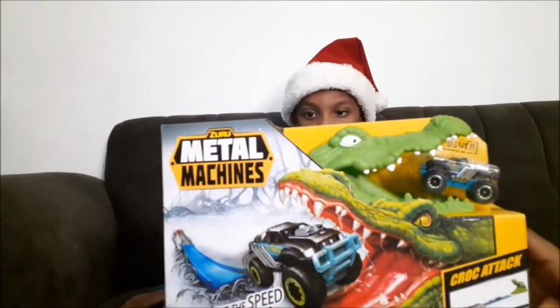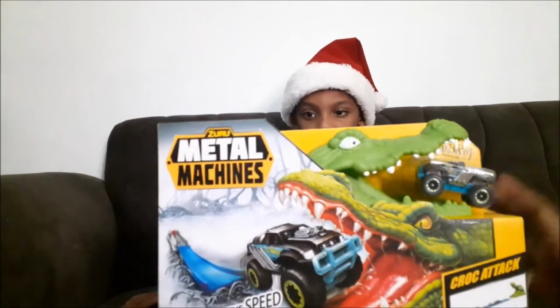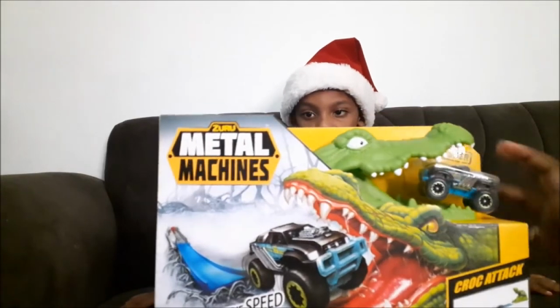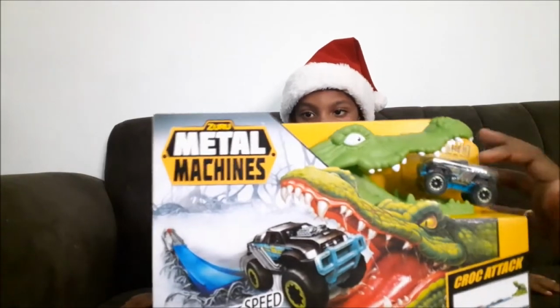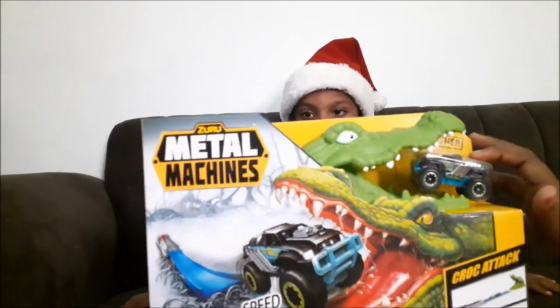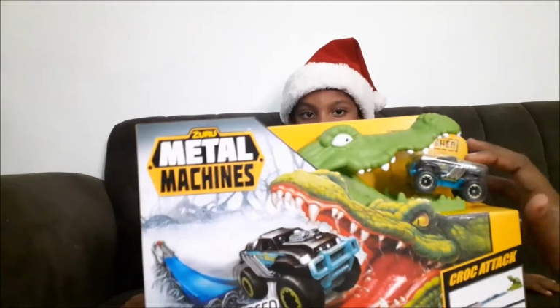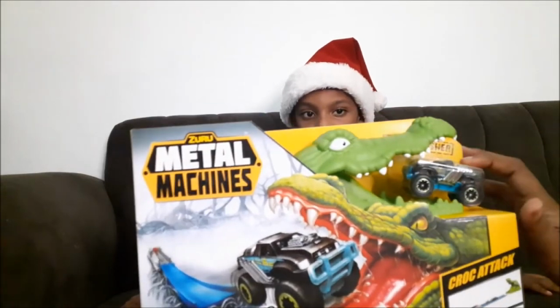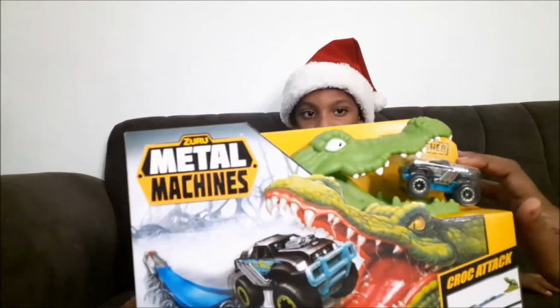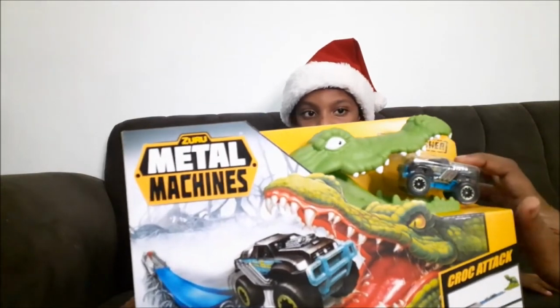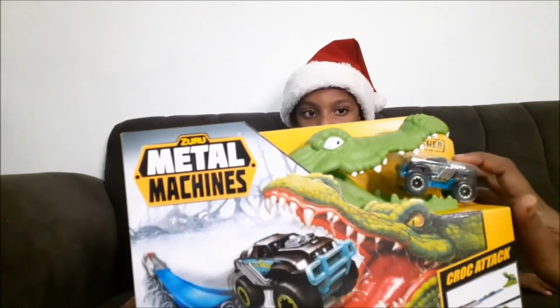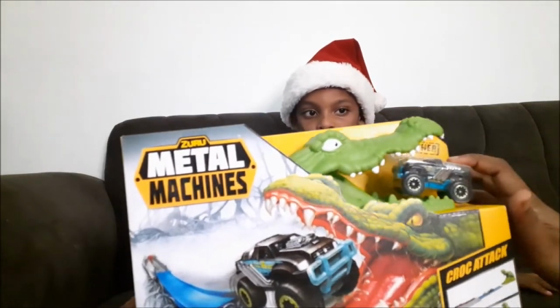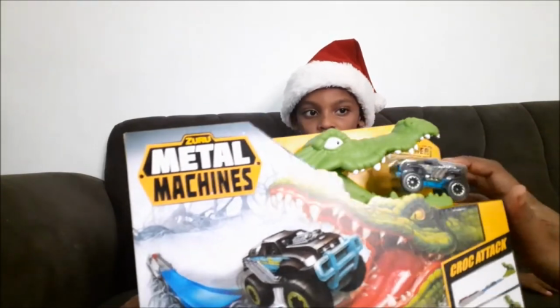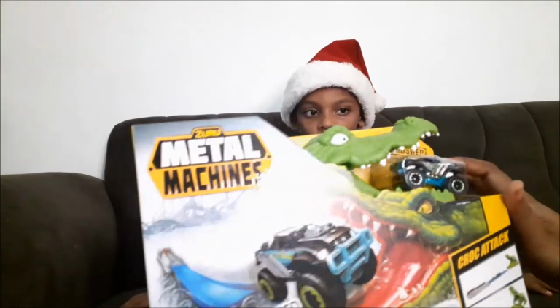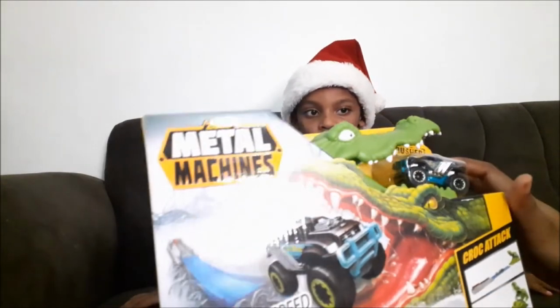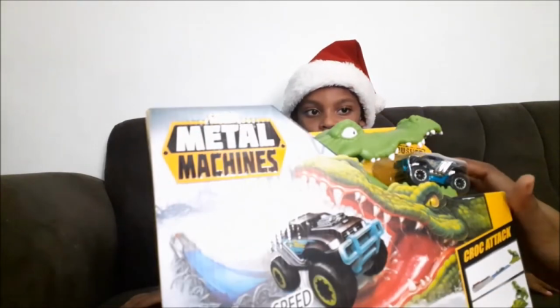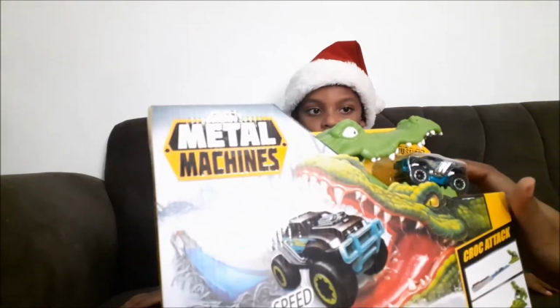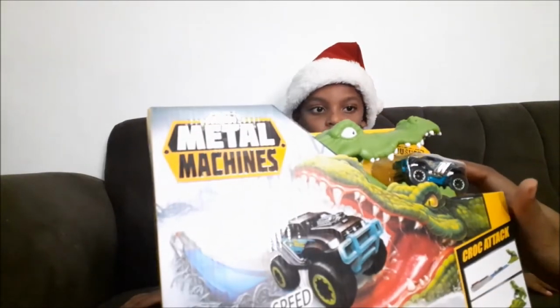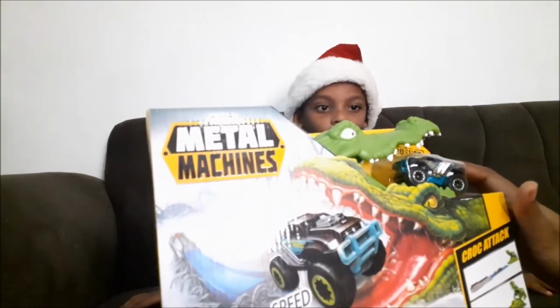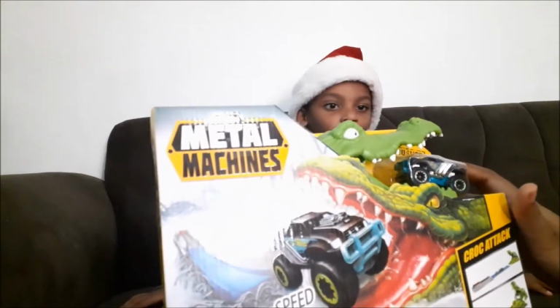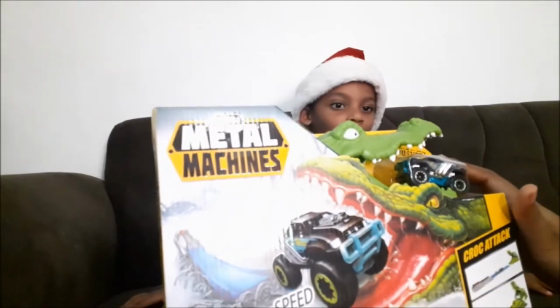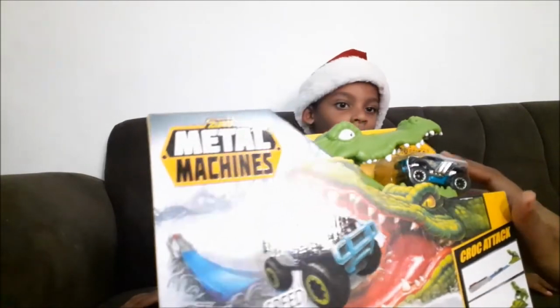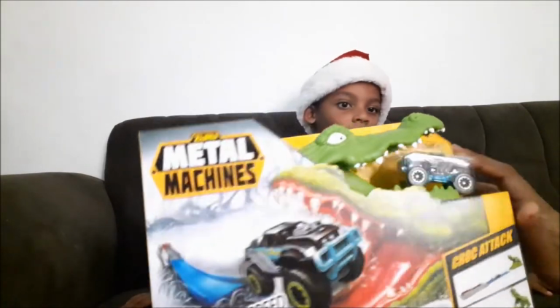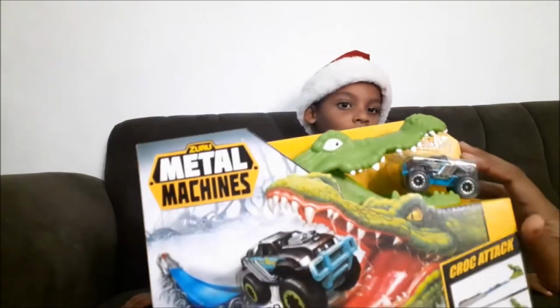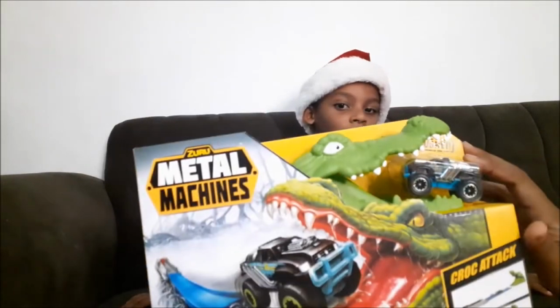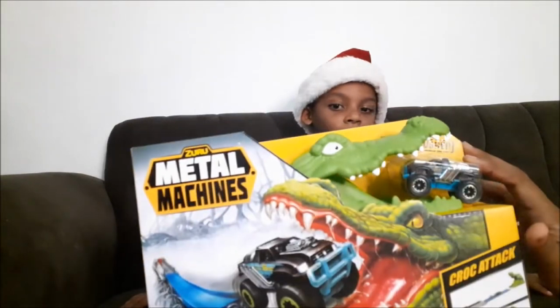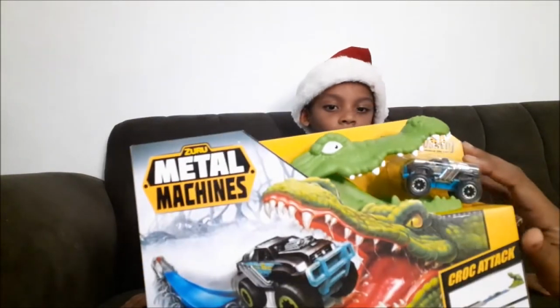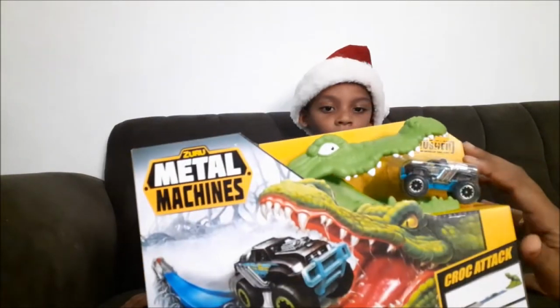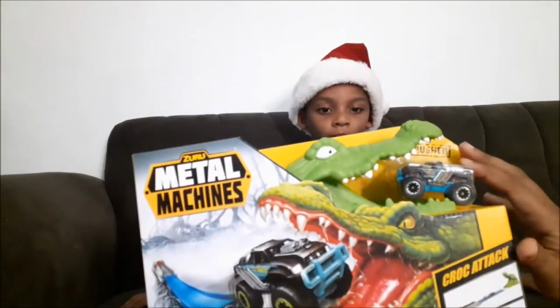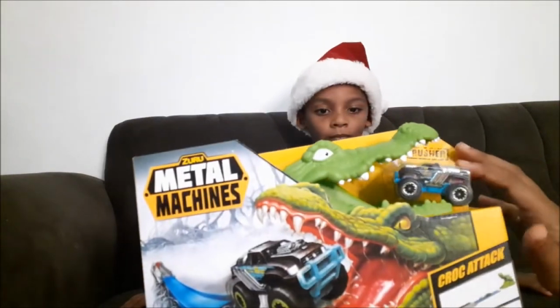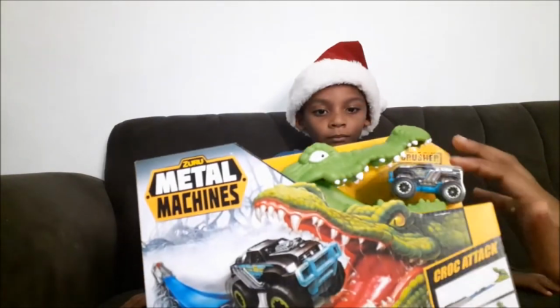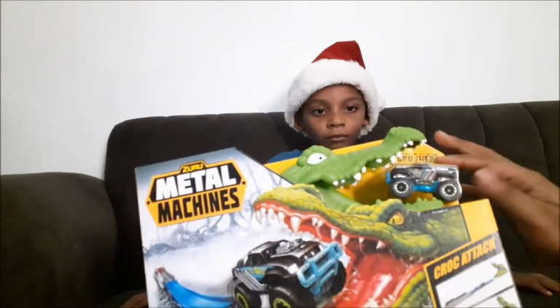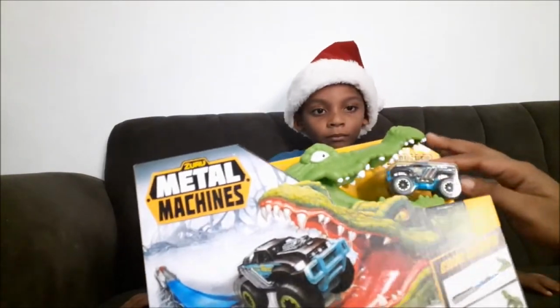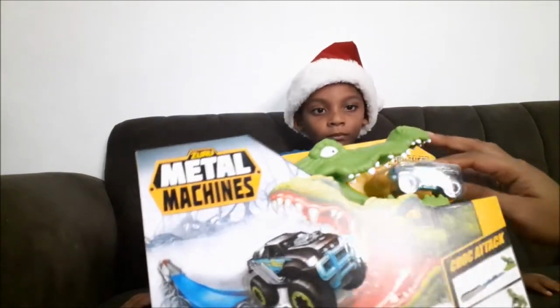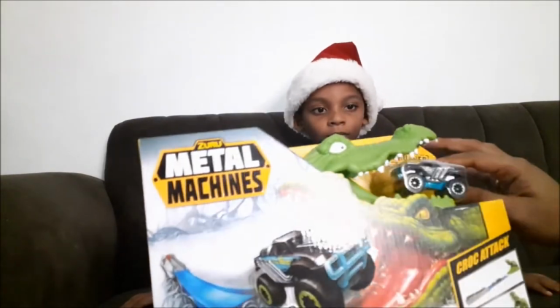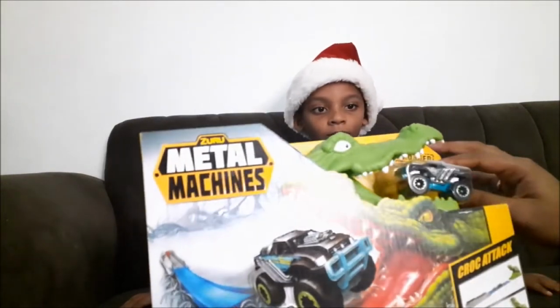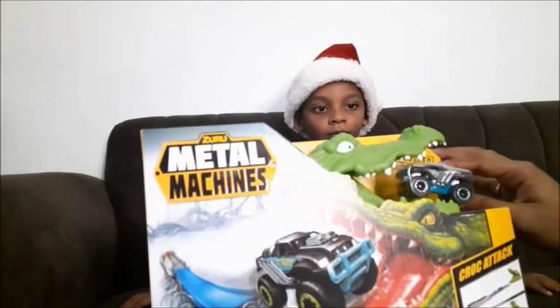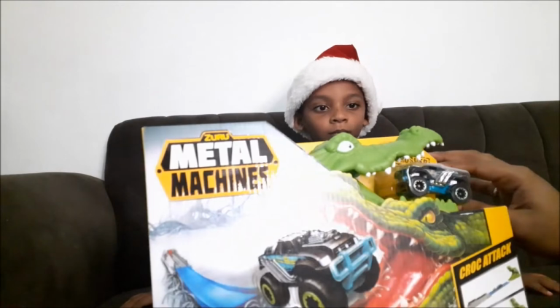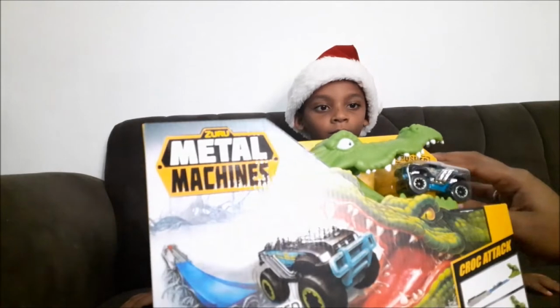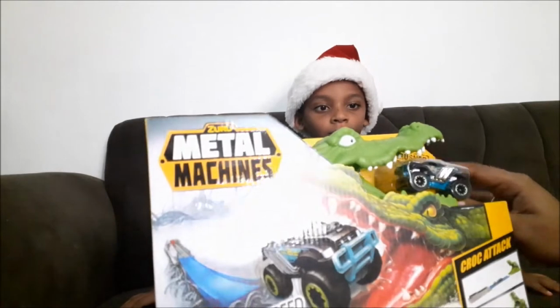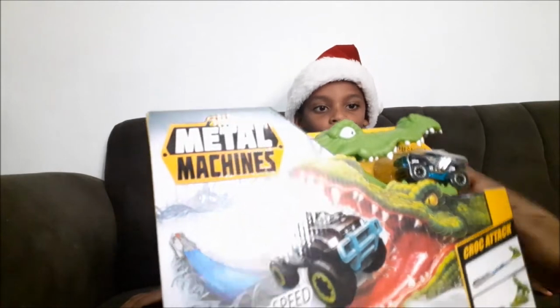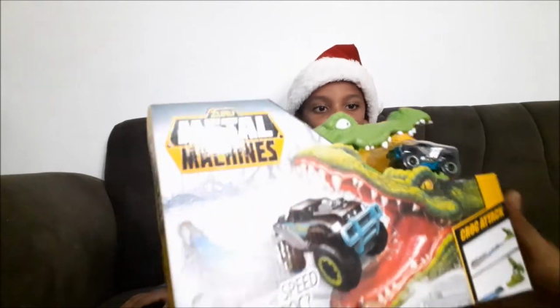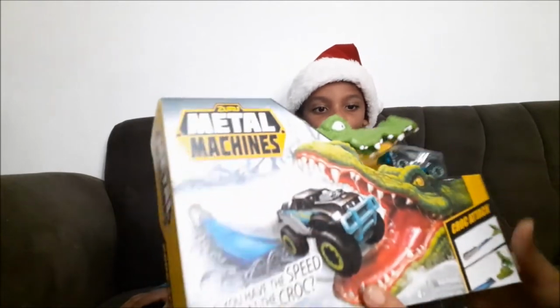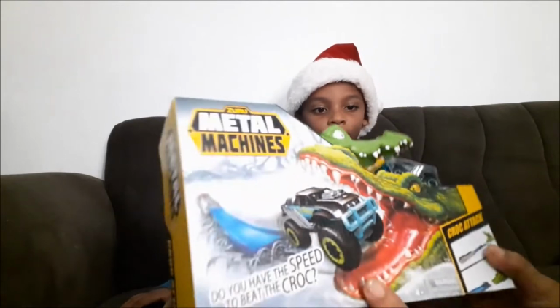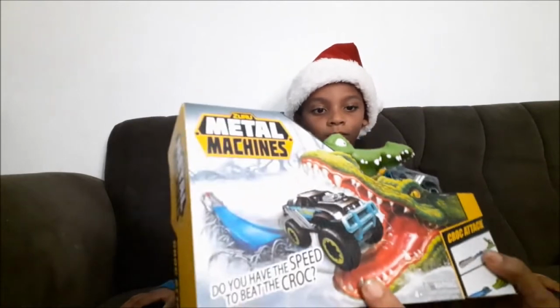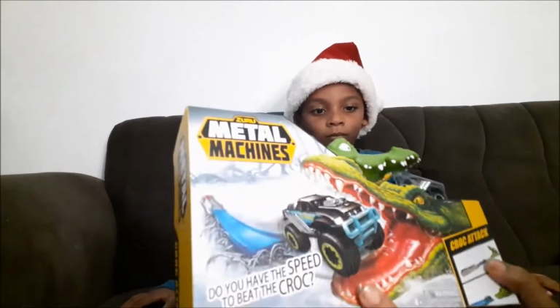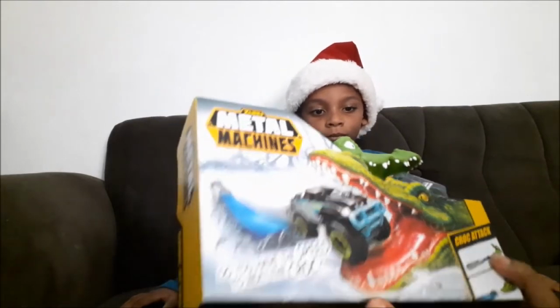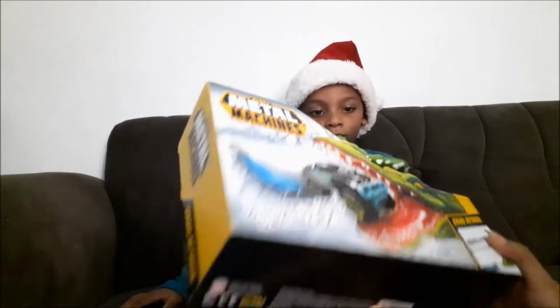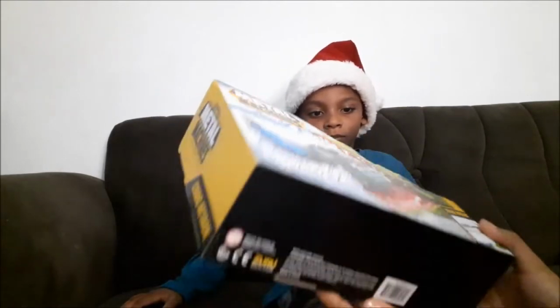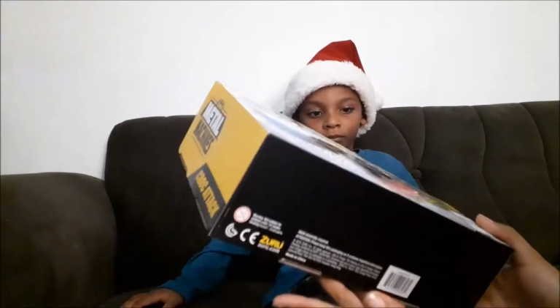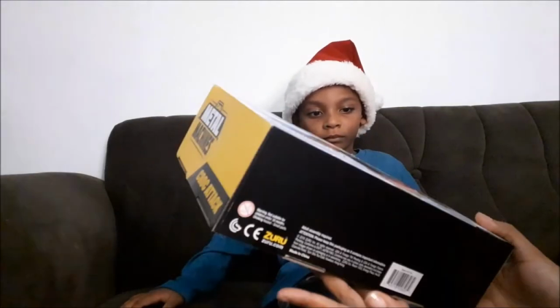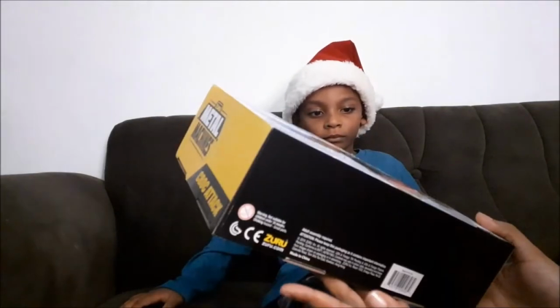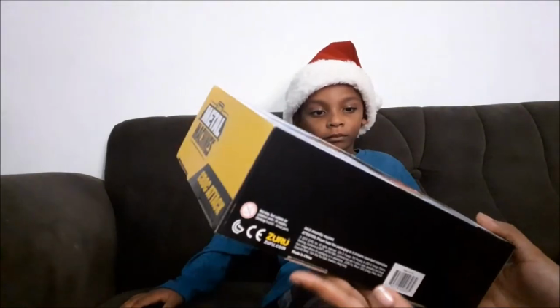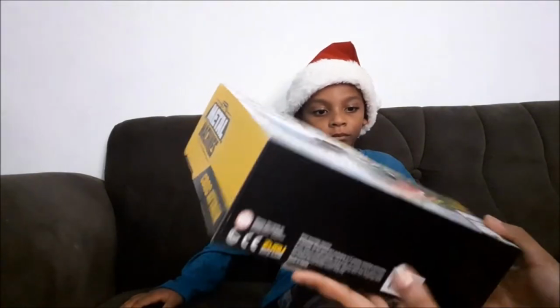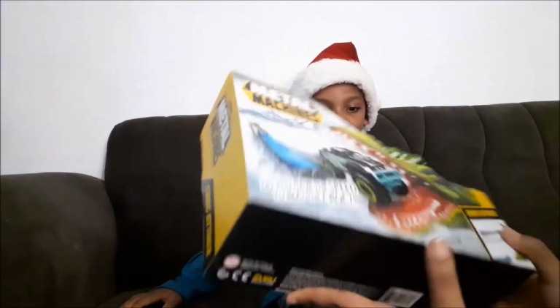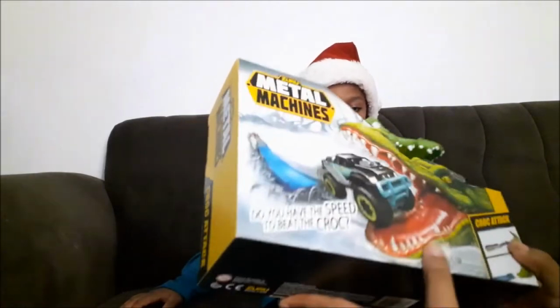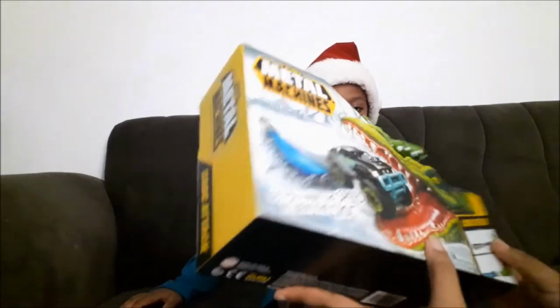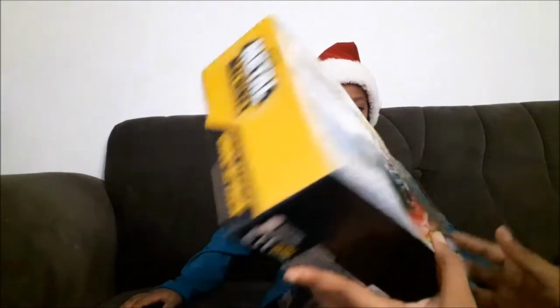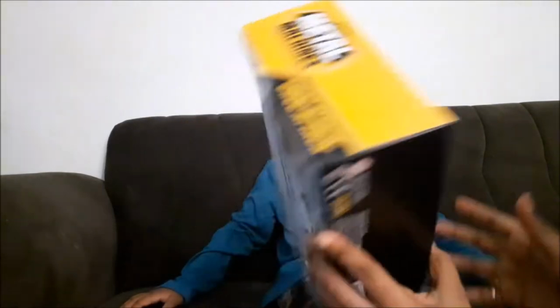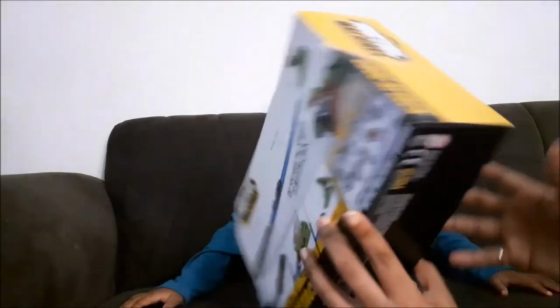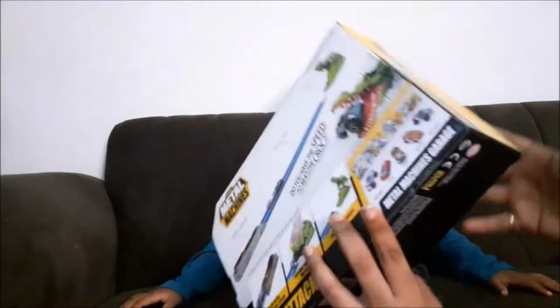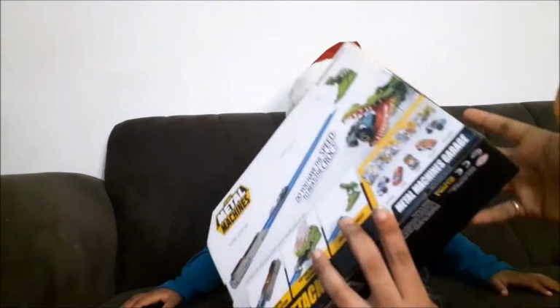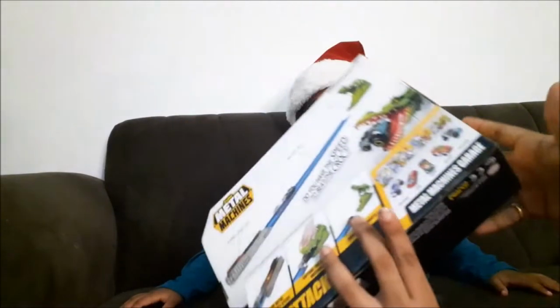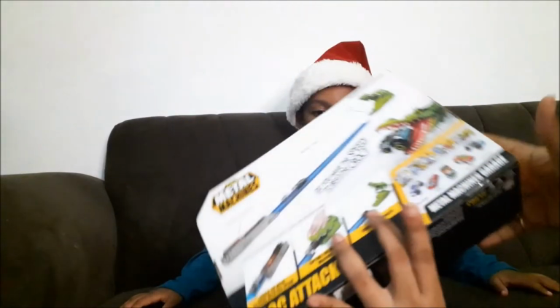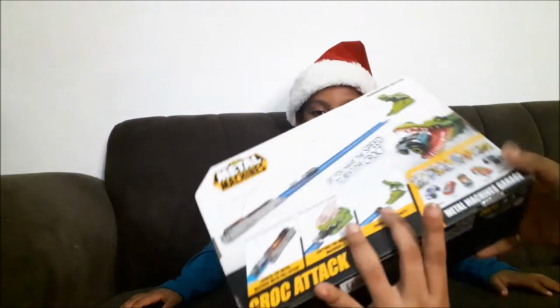We got the bone. It says bone pressure. I'm not sure if that's the name of the car.